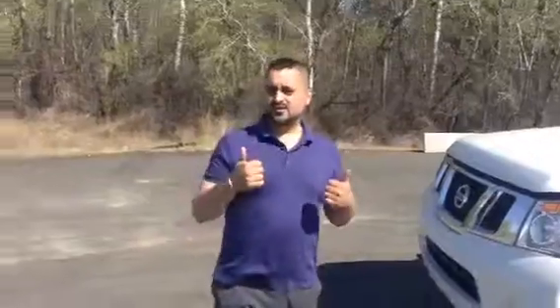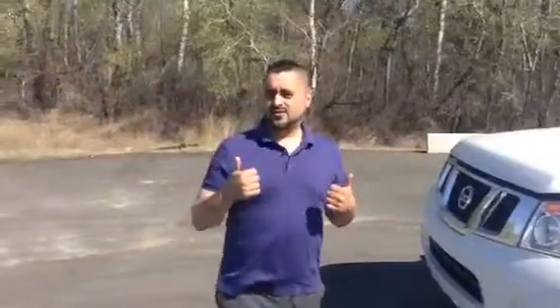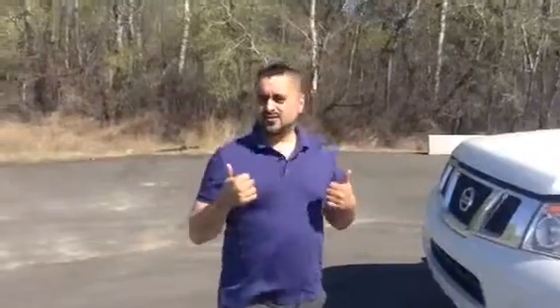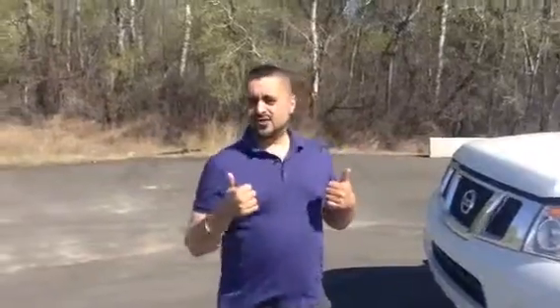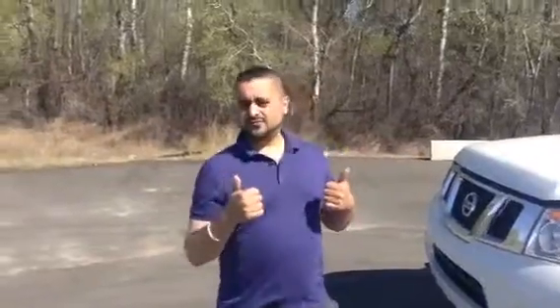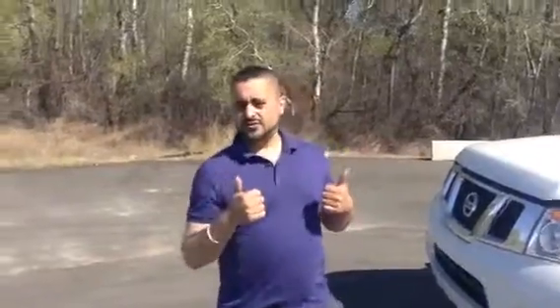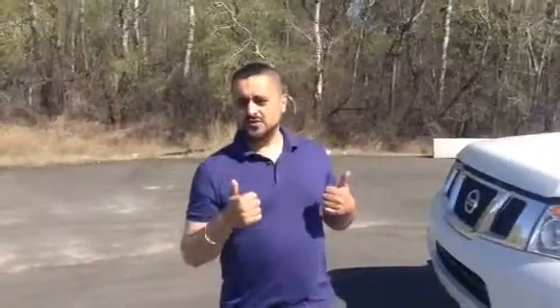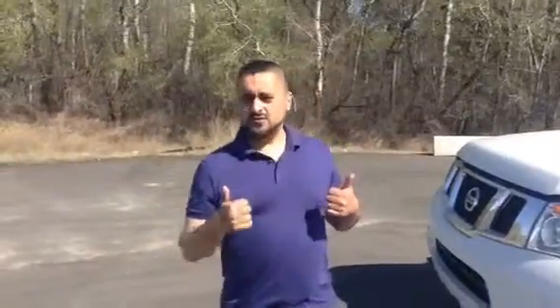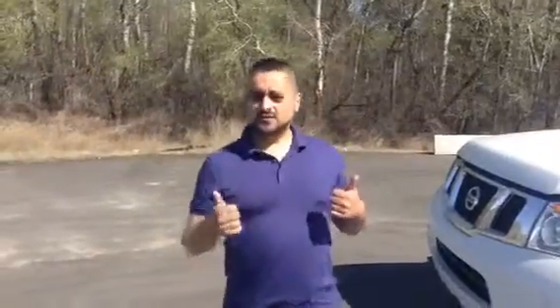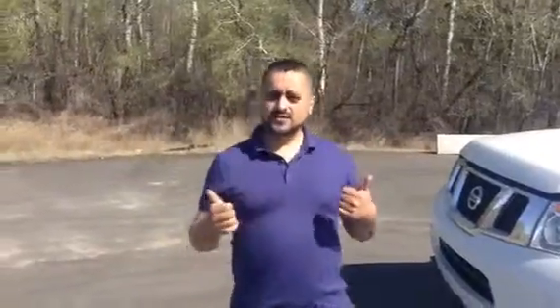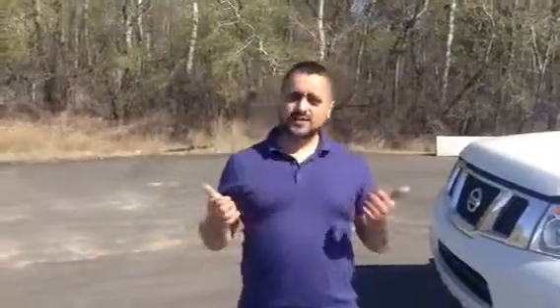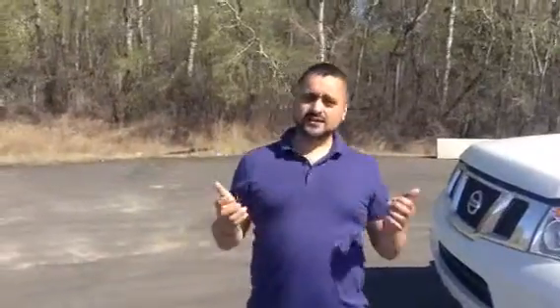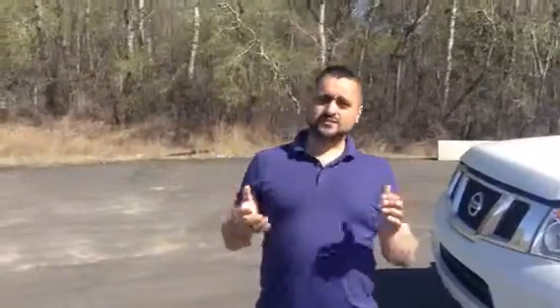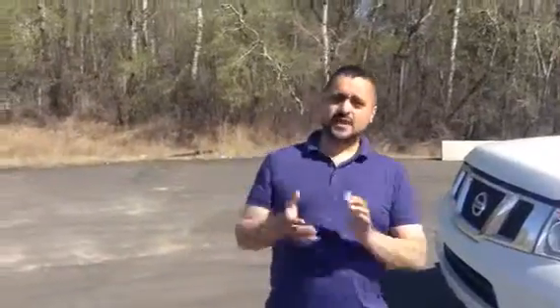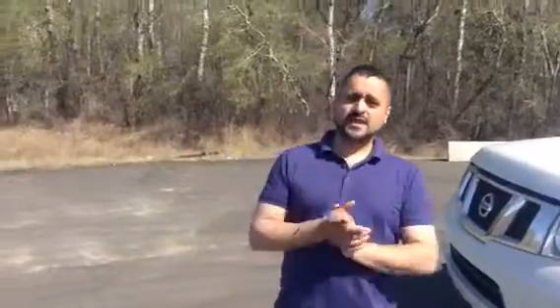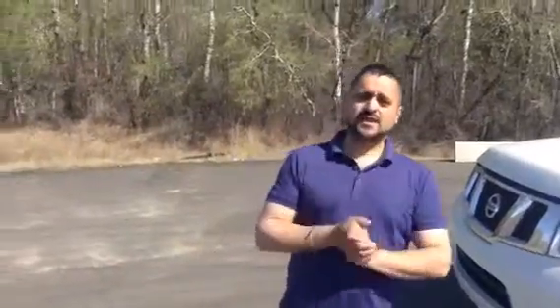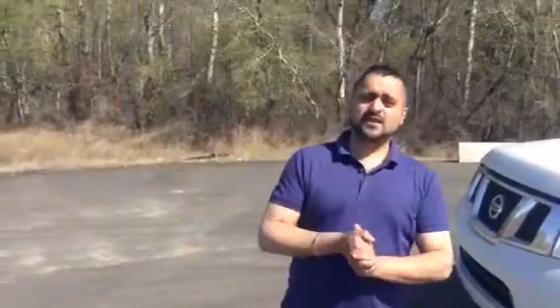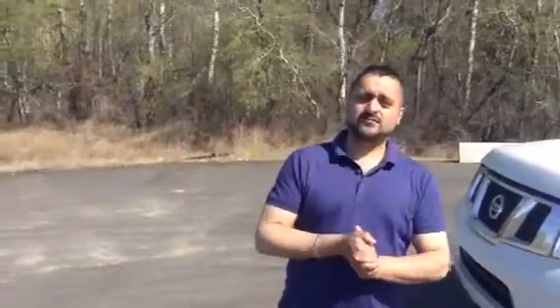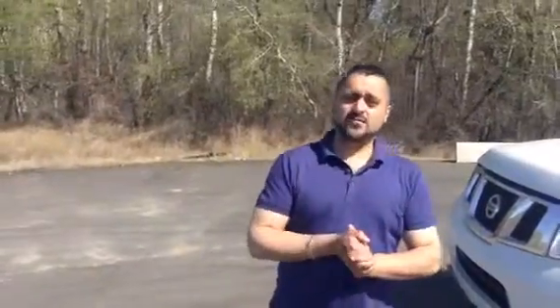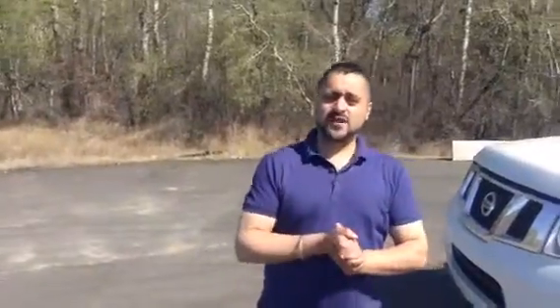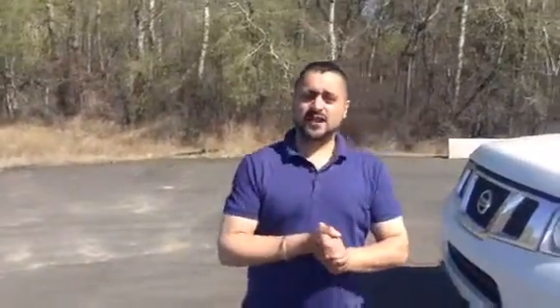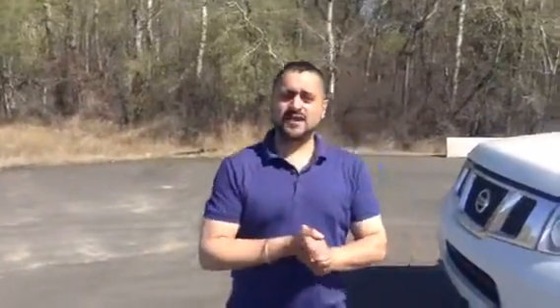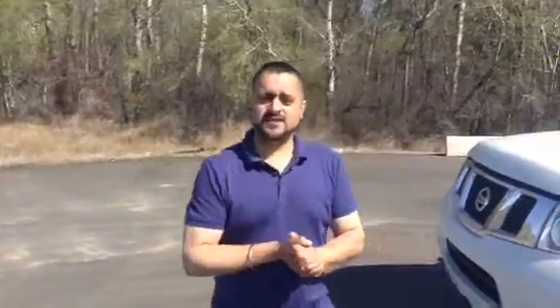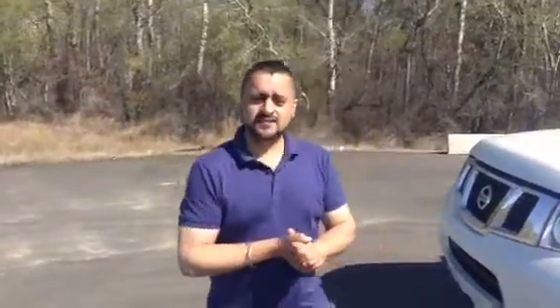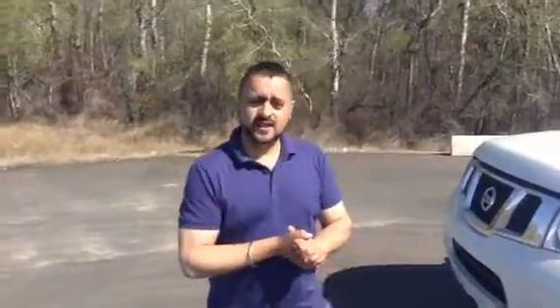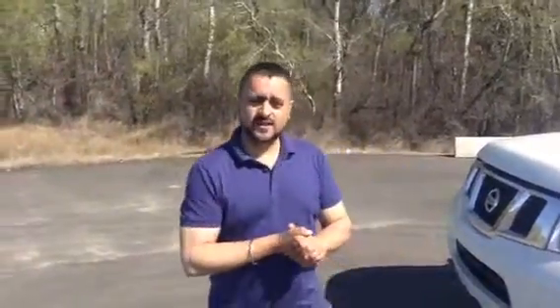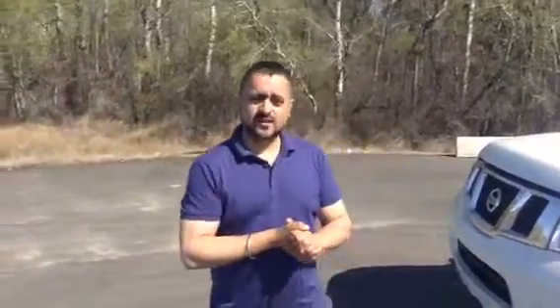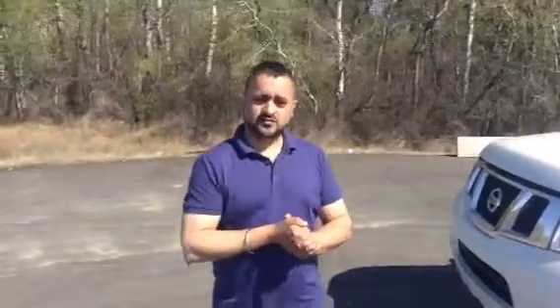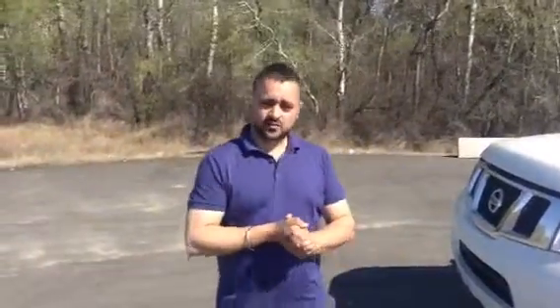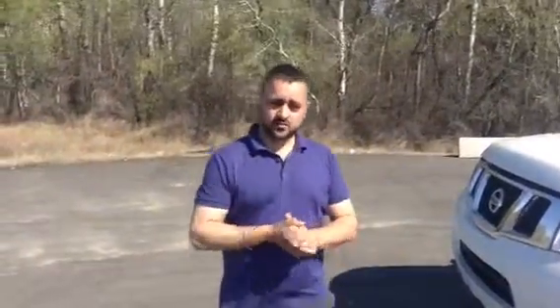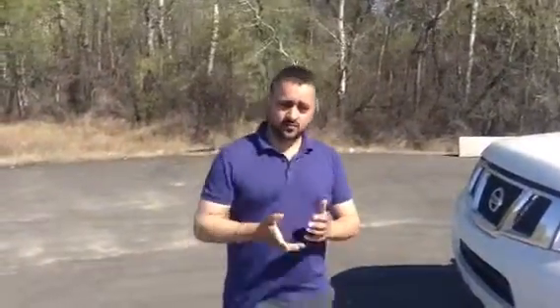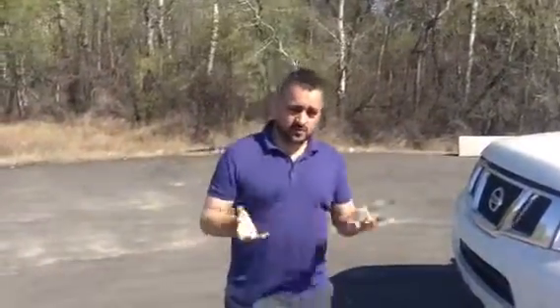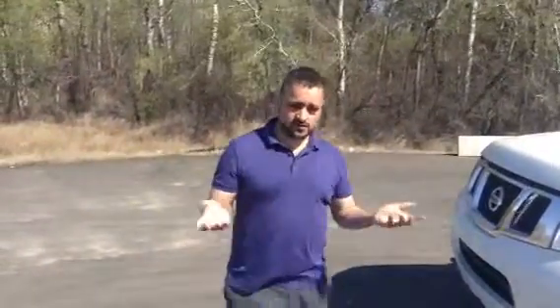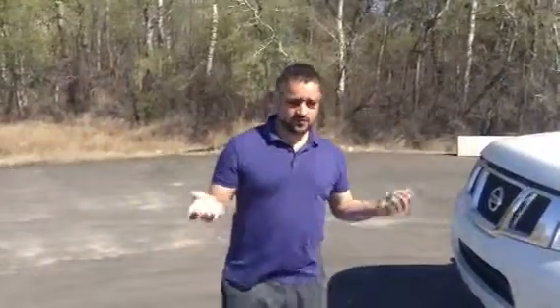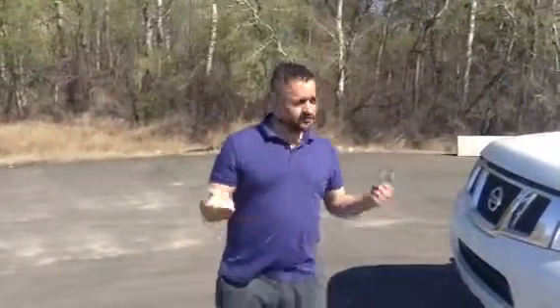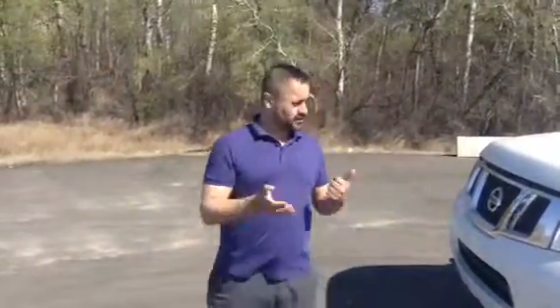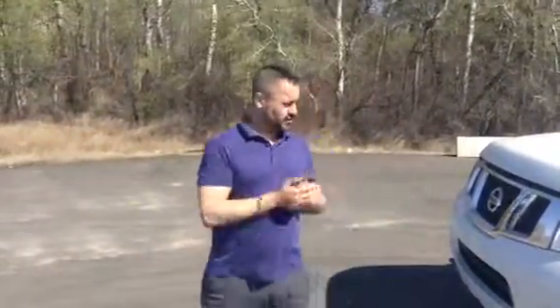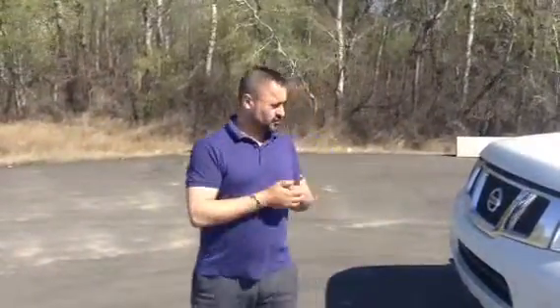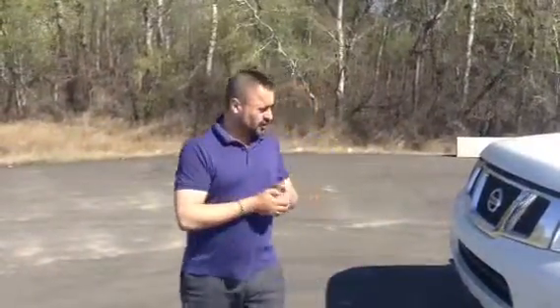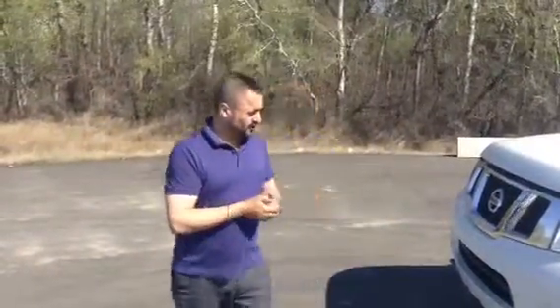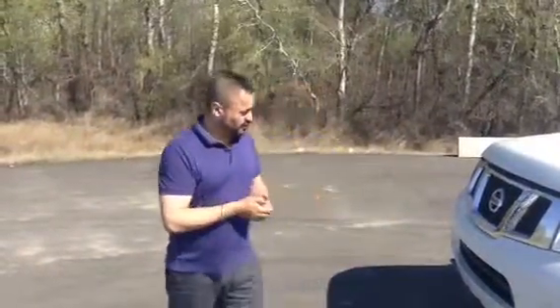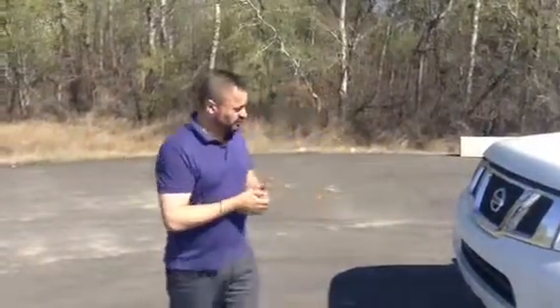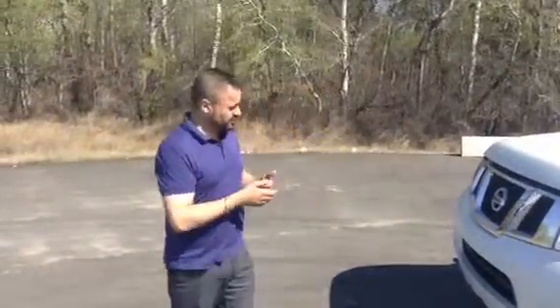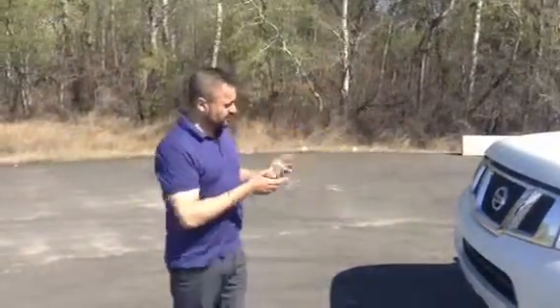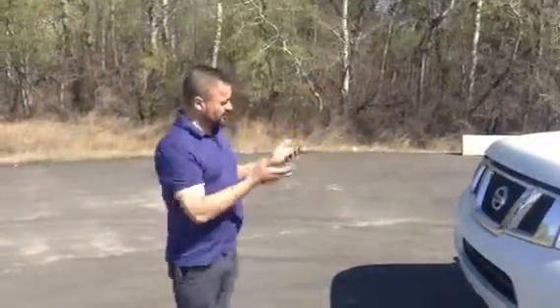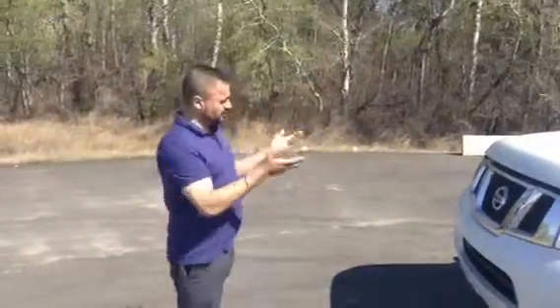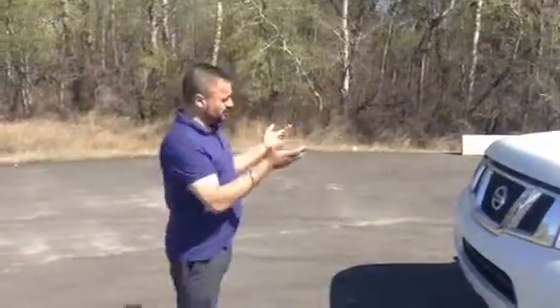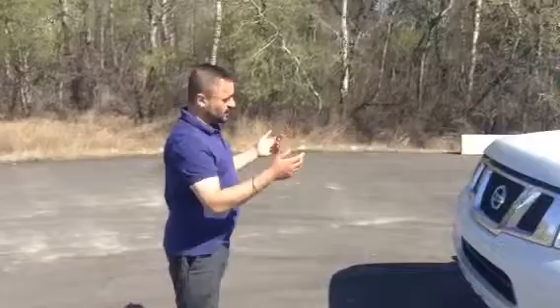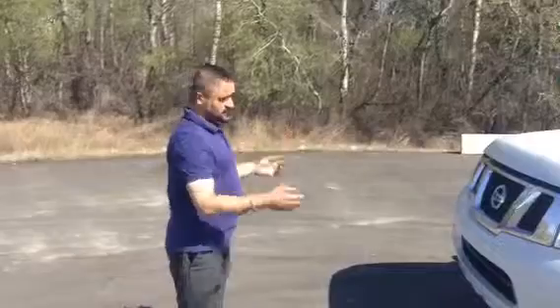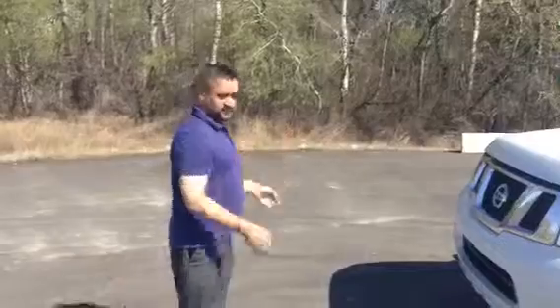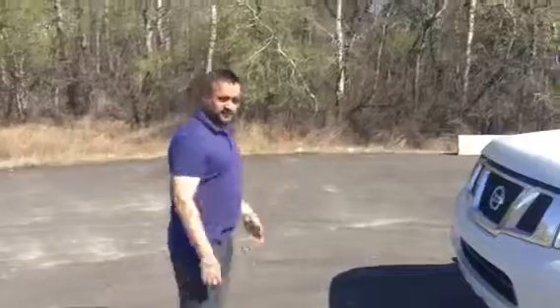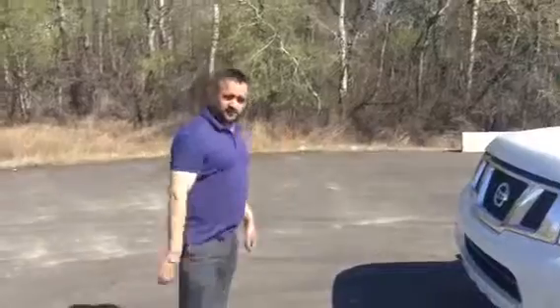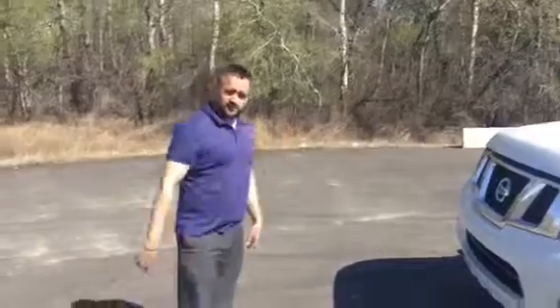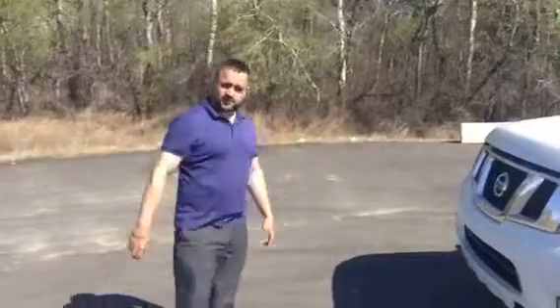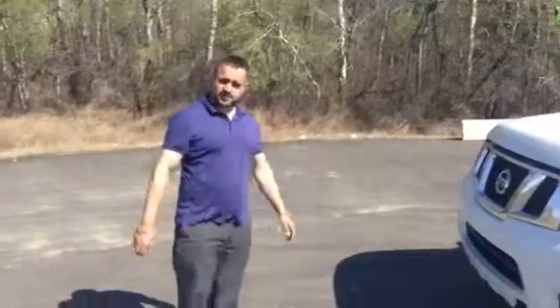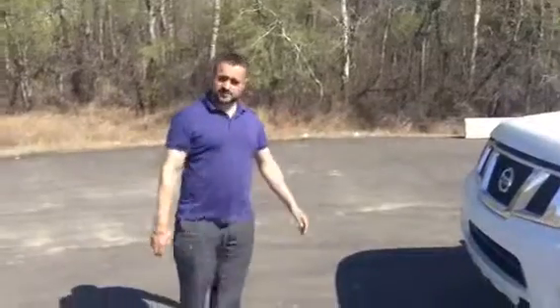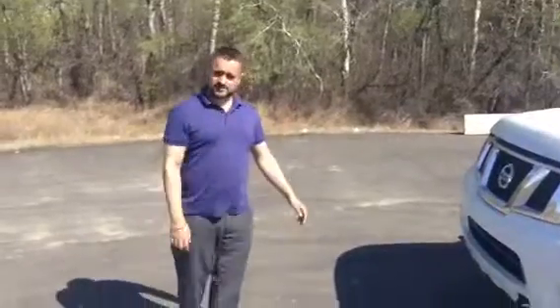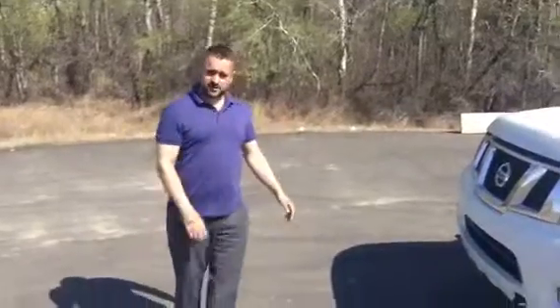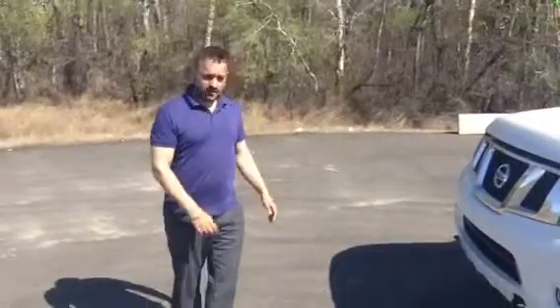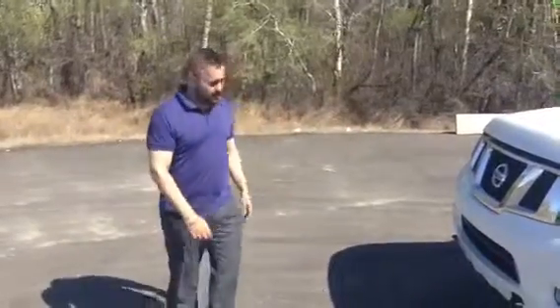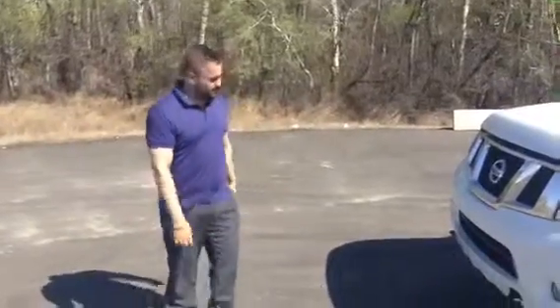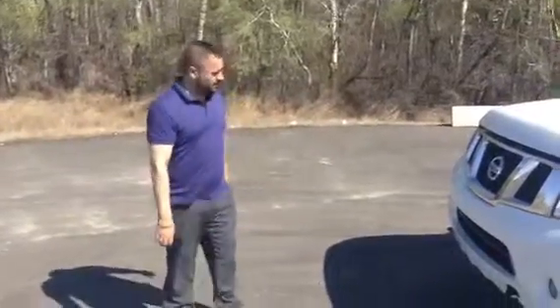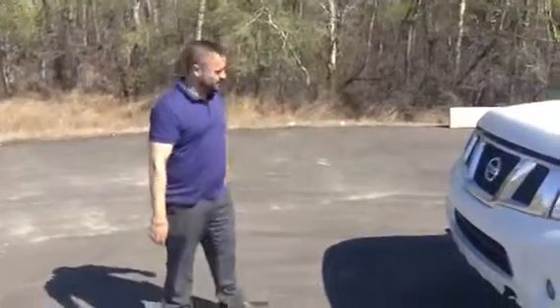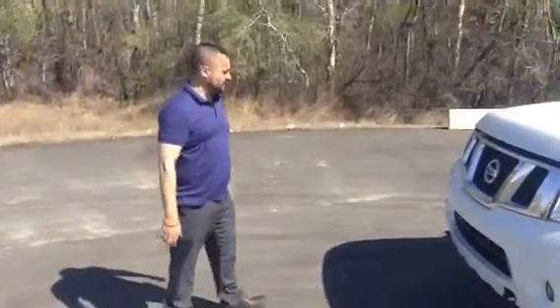Good afternoon, Roslyn. It's Manny here from LA Nissan in Leduc. Thank you for your inquiry on the 2015 Nissan Armada.